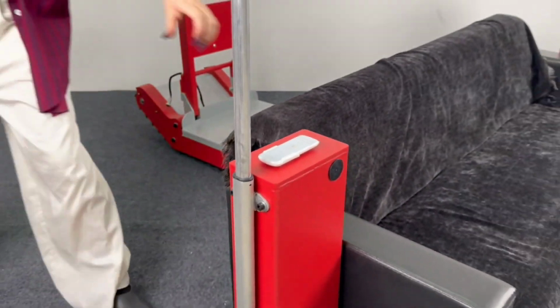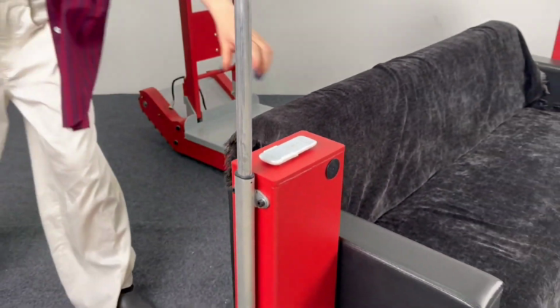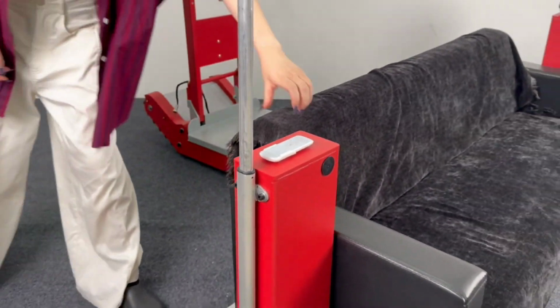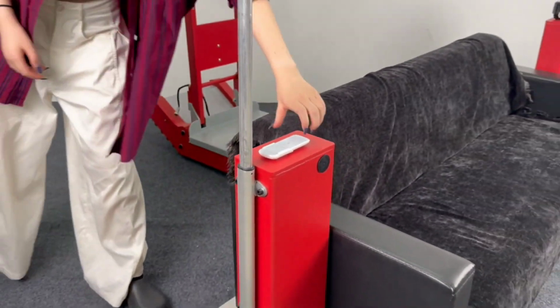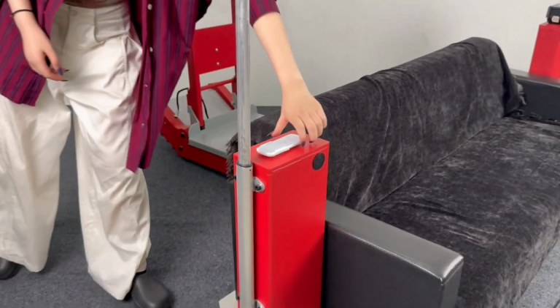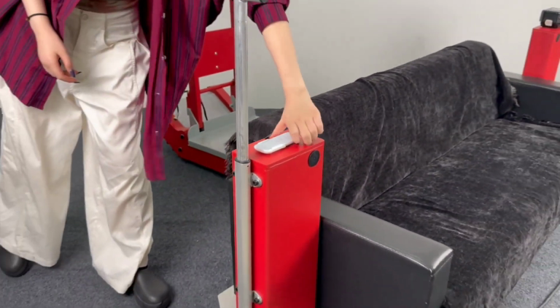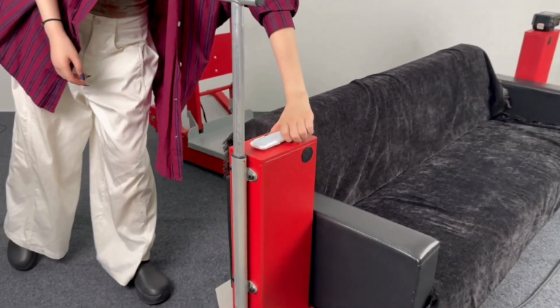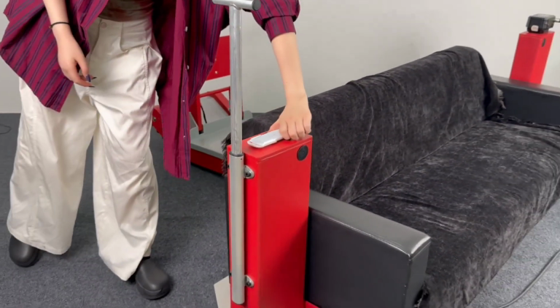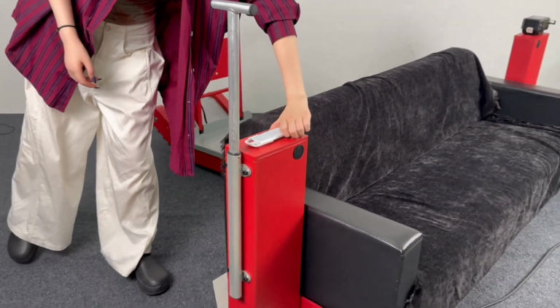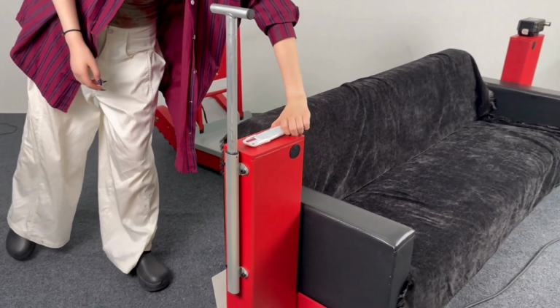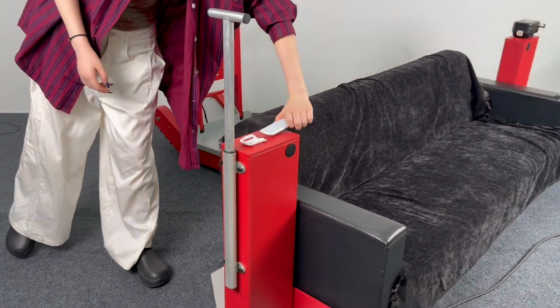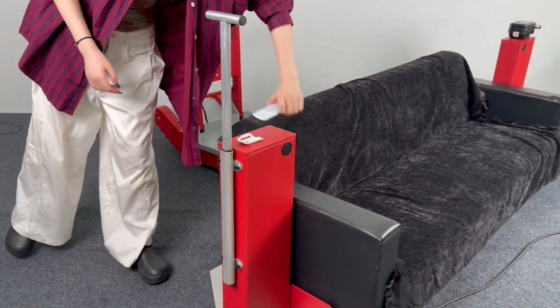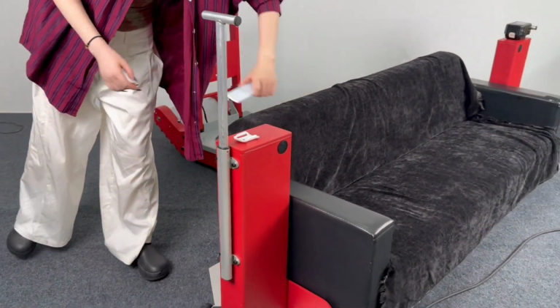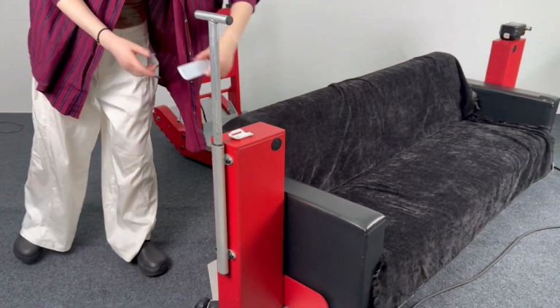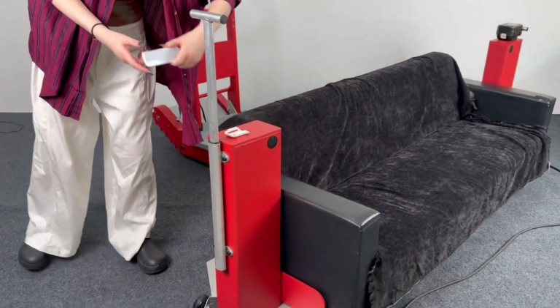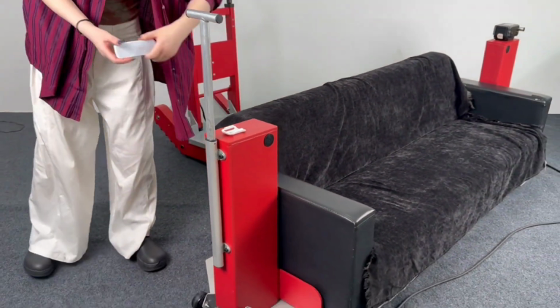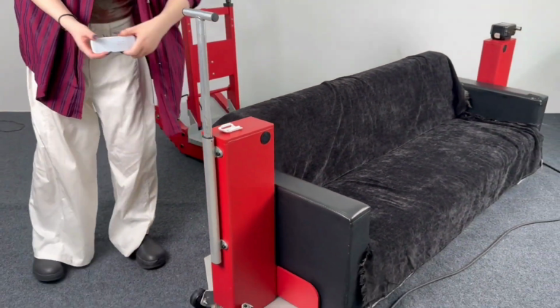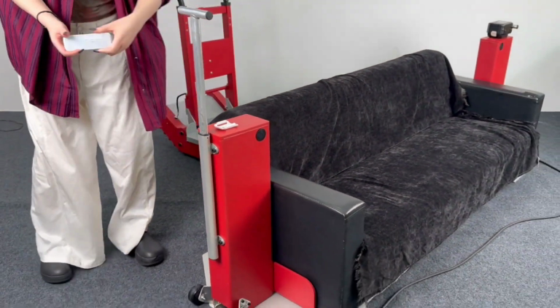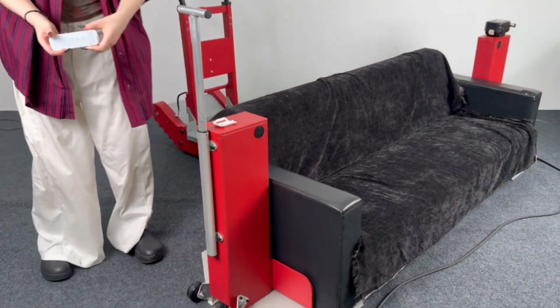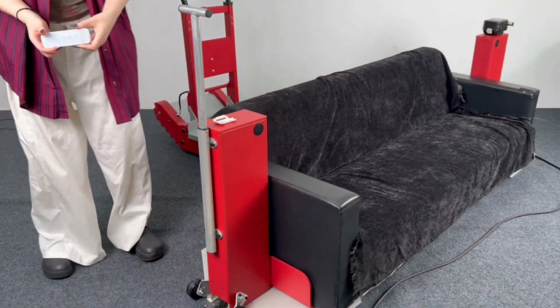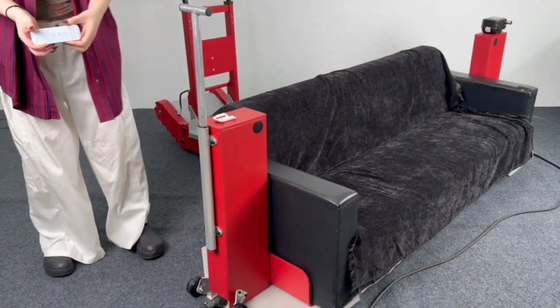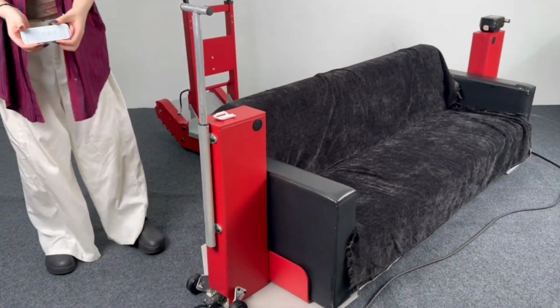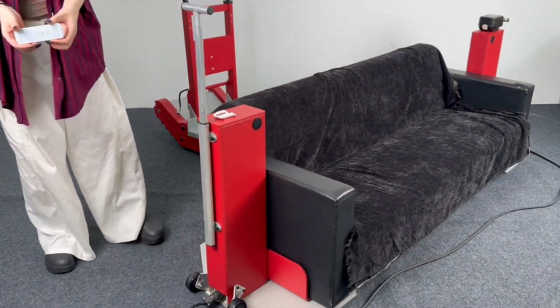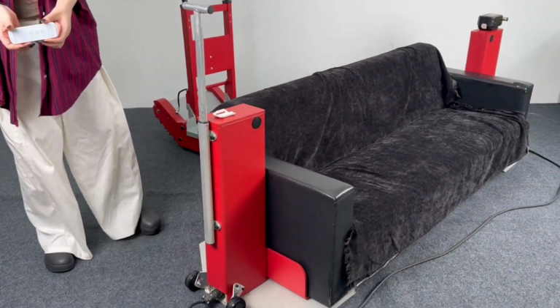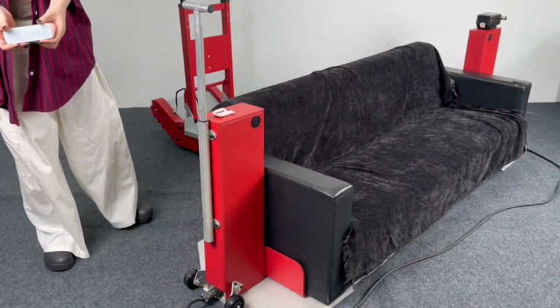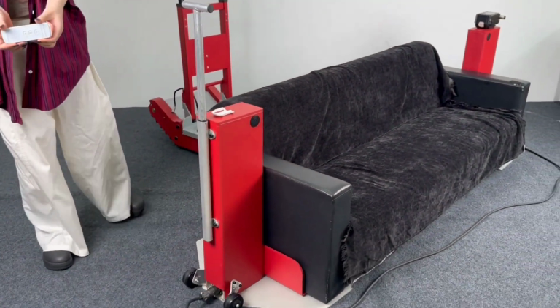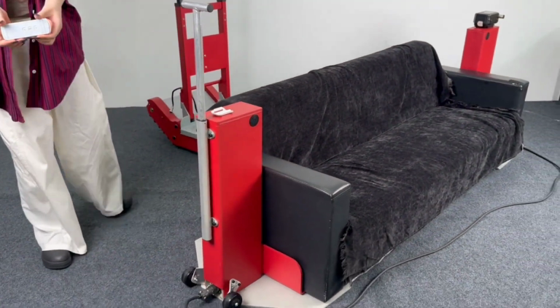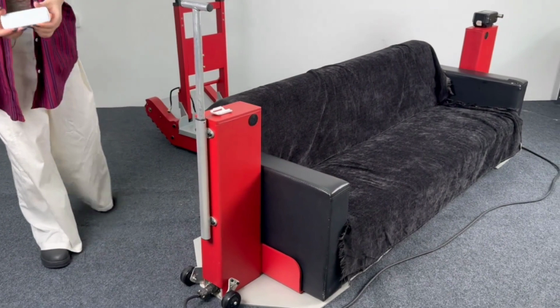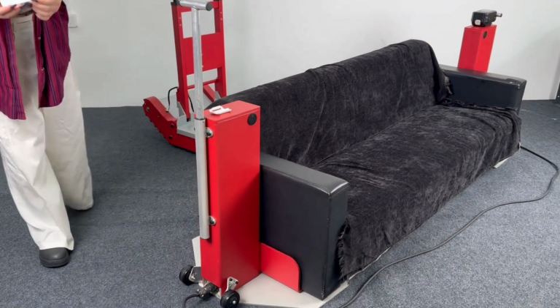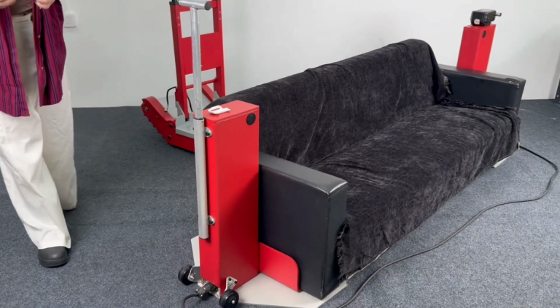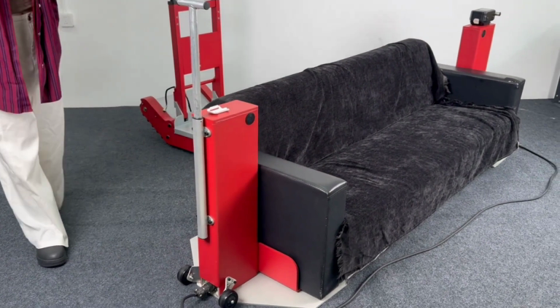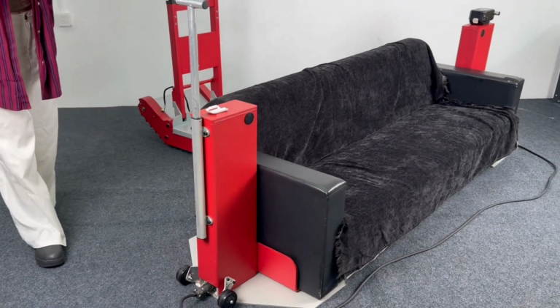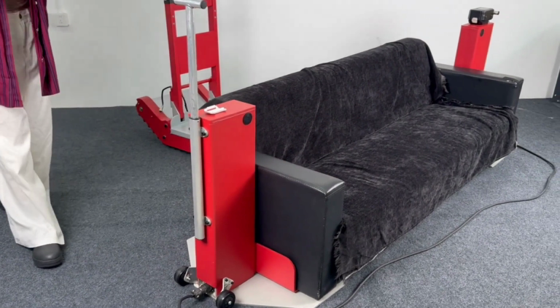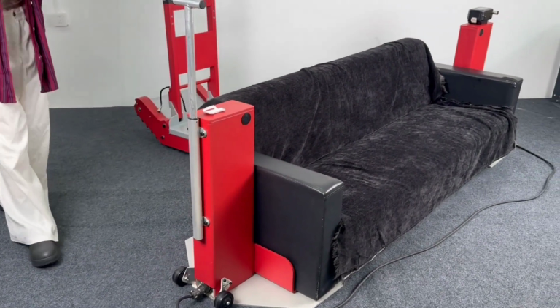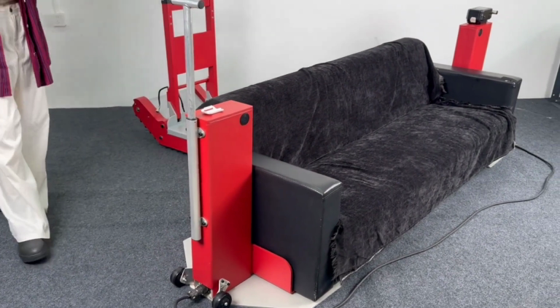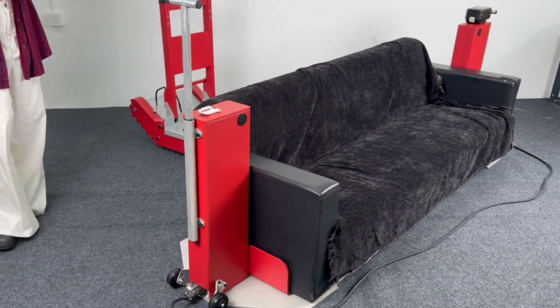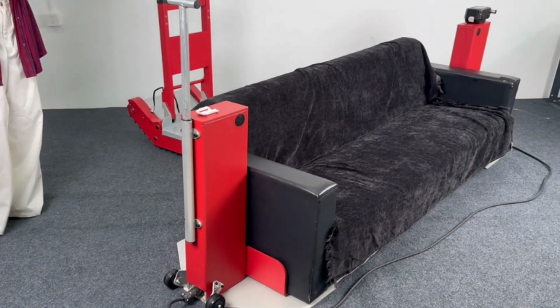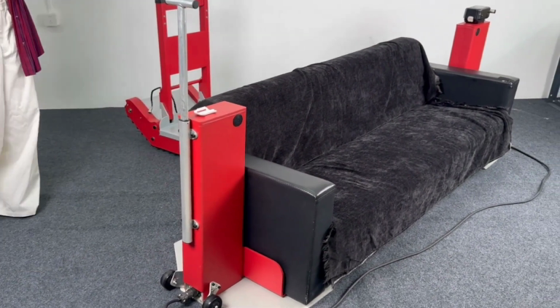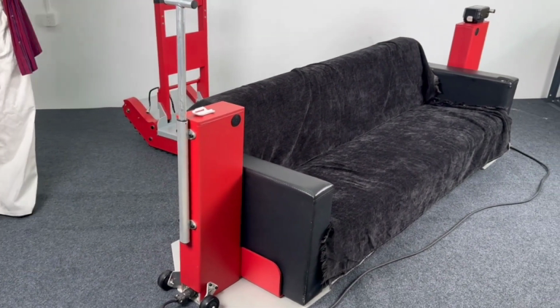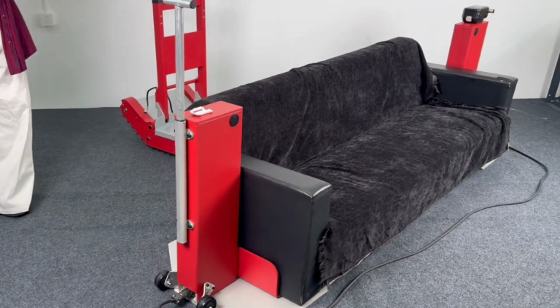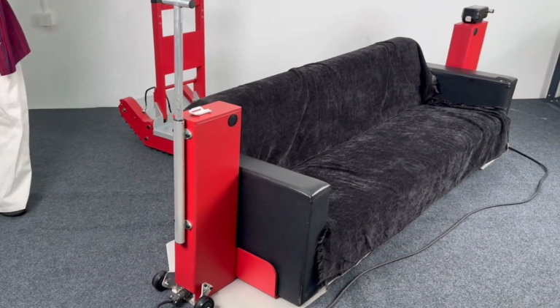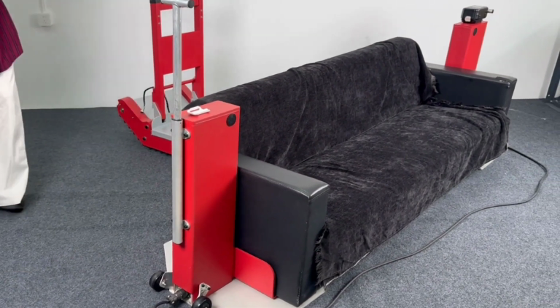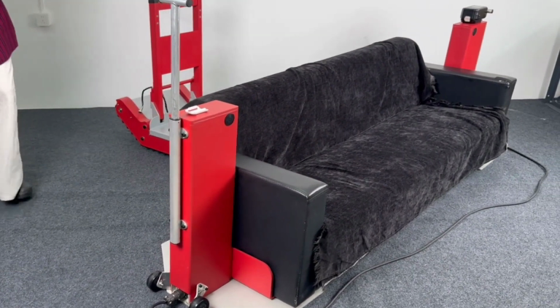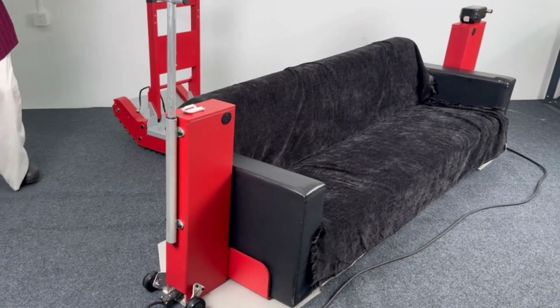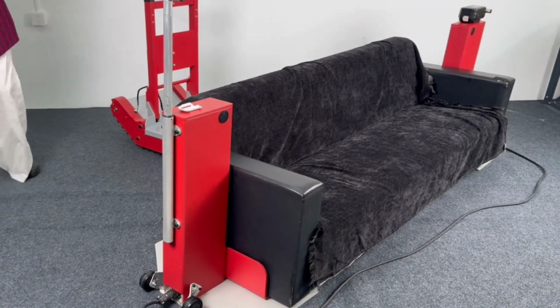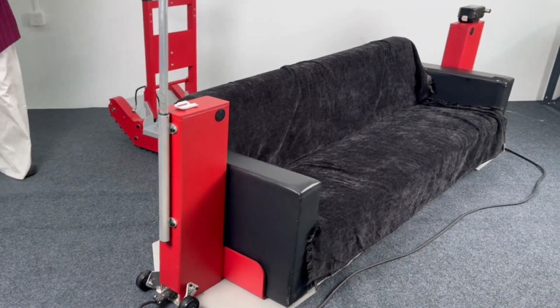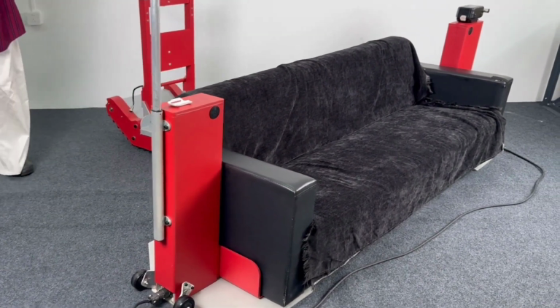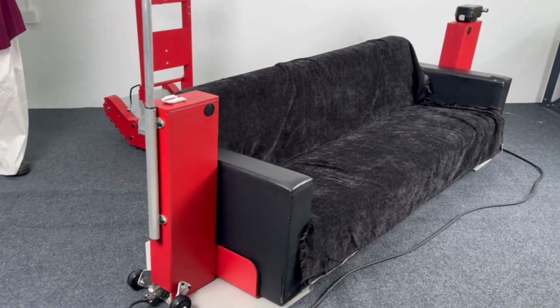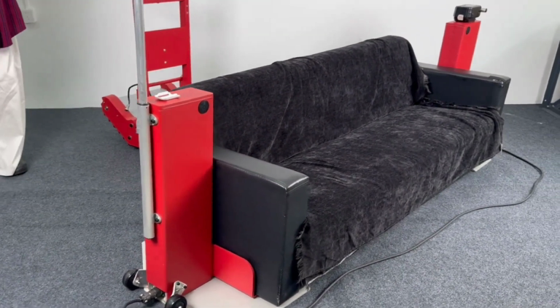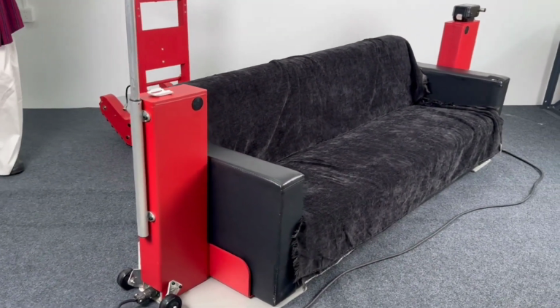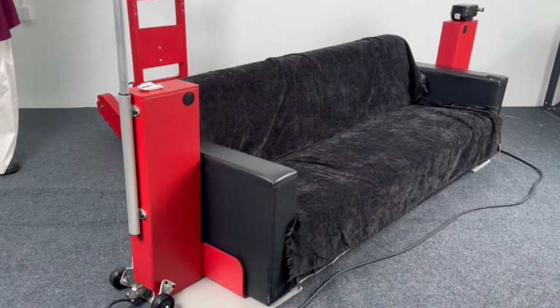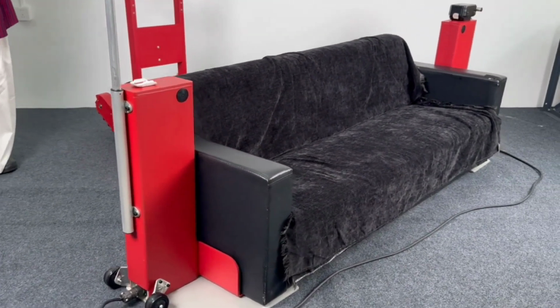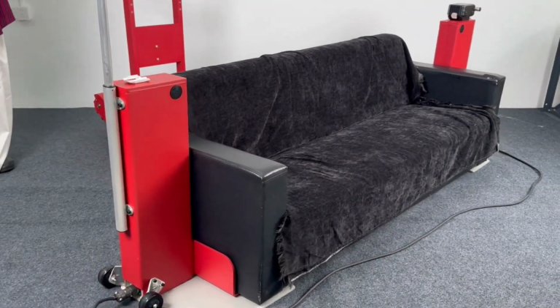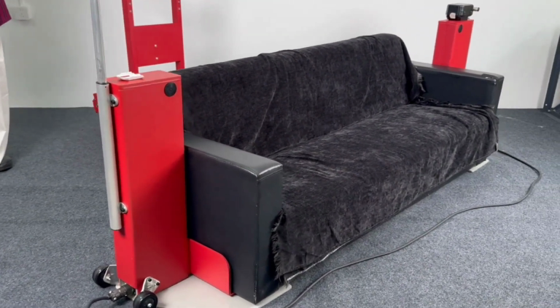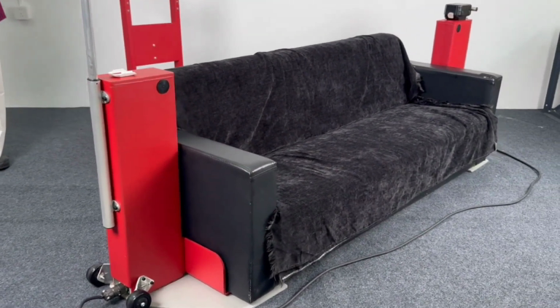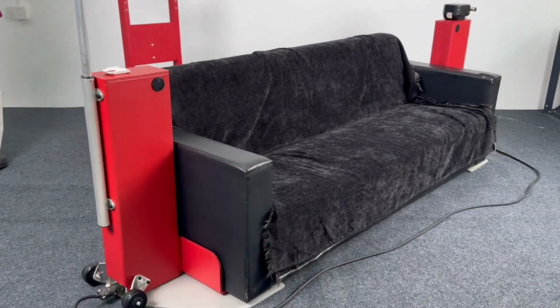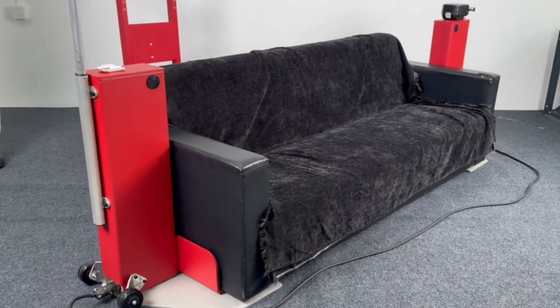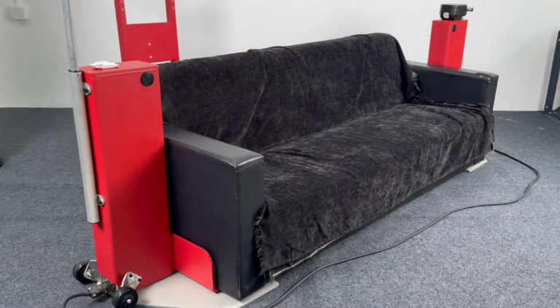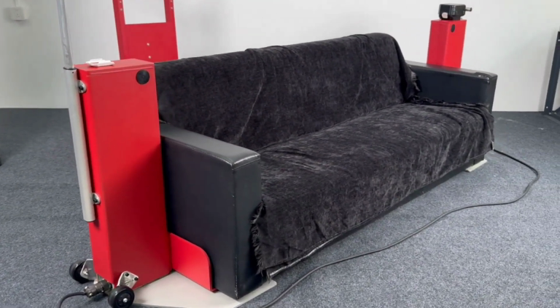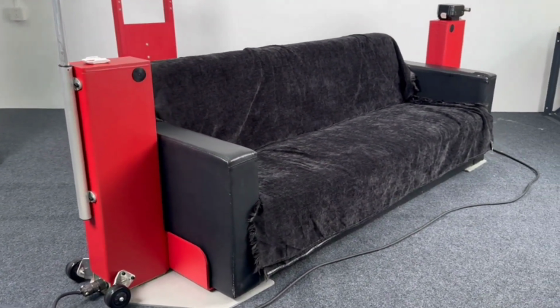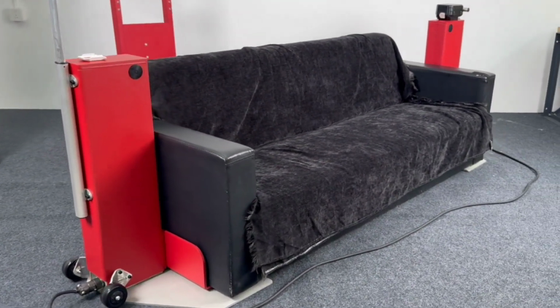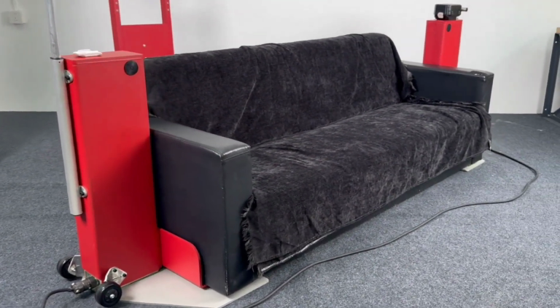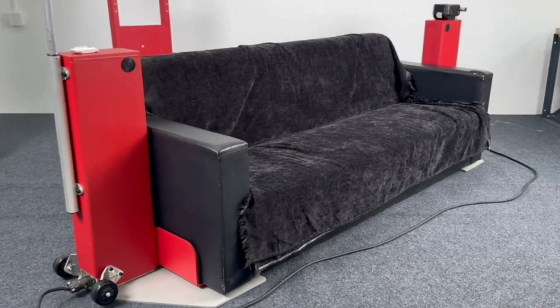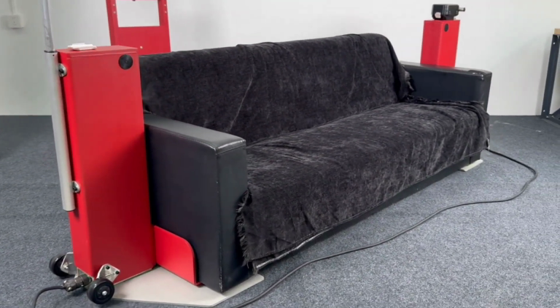Recharging is easy — simply remove the lithium battery. If you're interested in the Lift, please contact MS Robot as soon as possible.